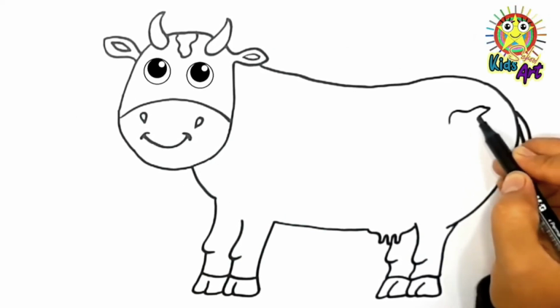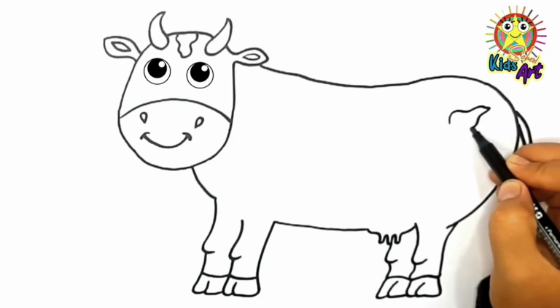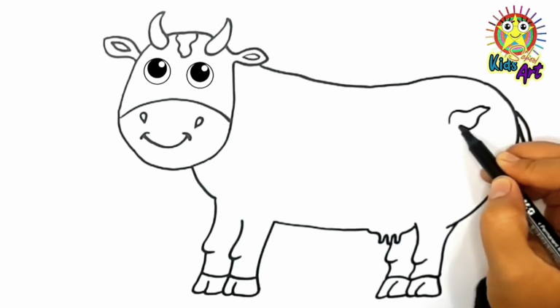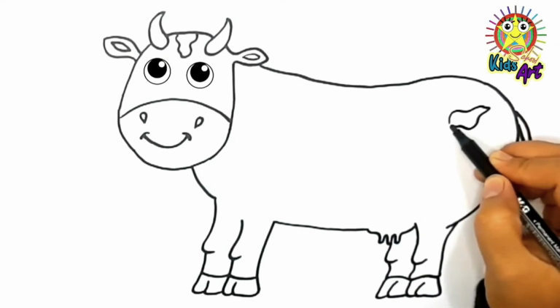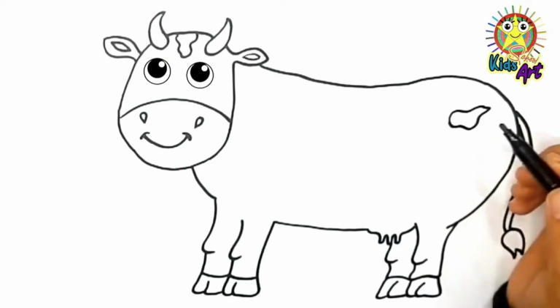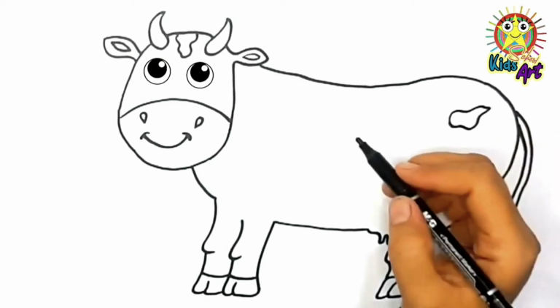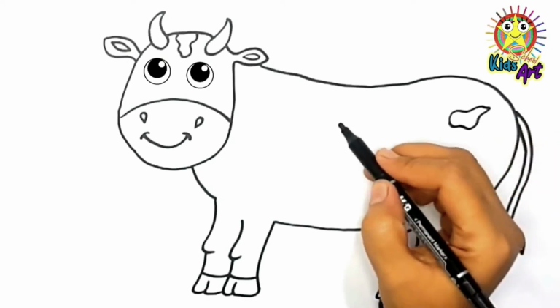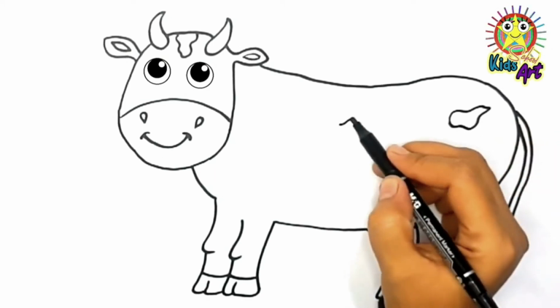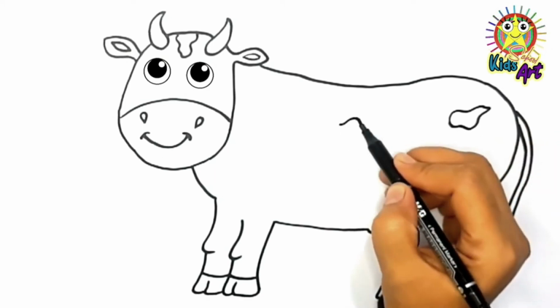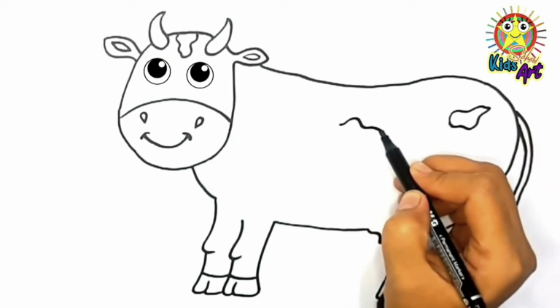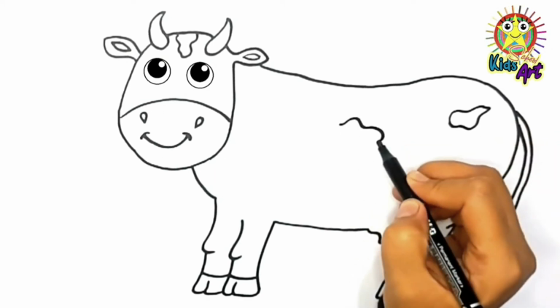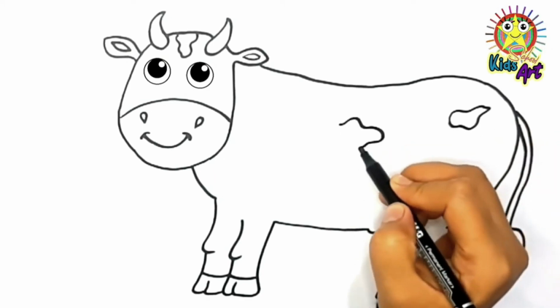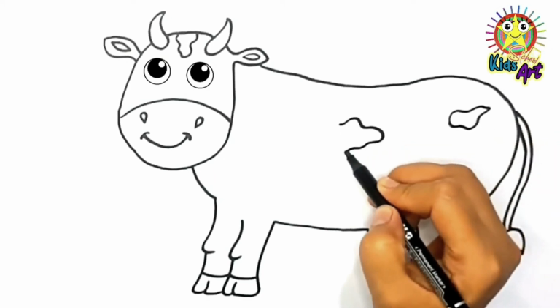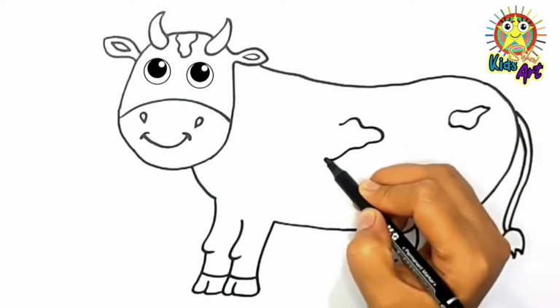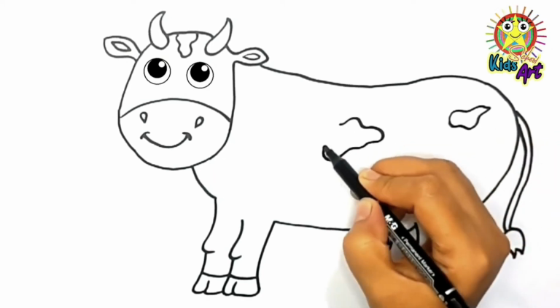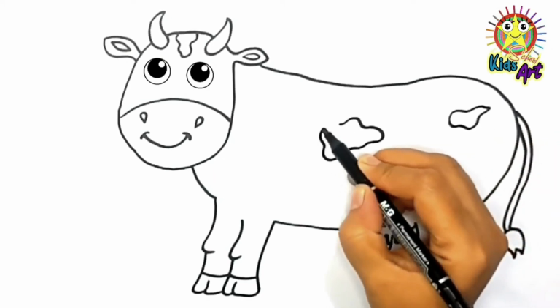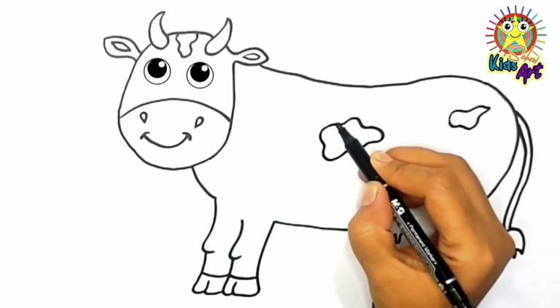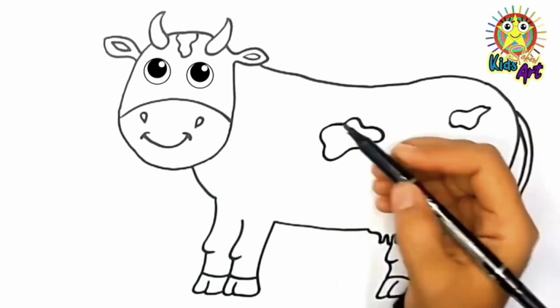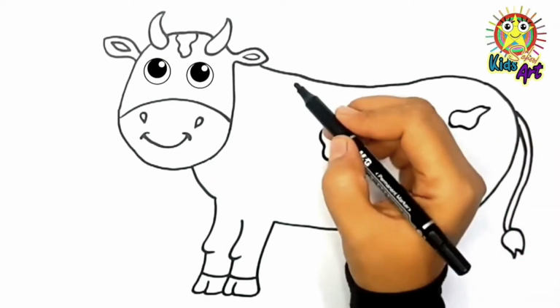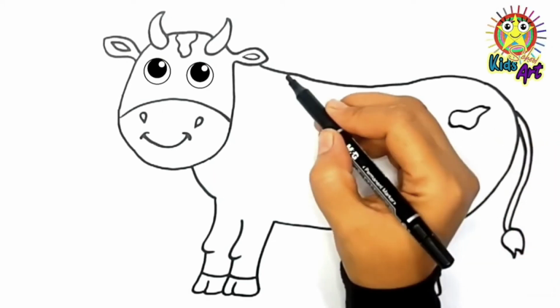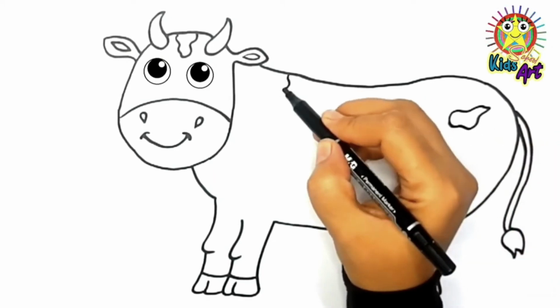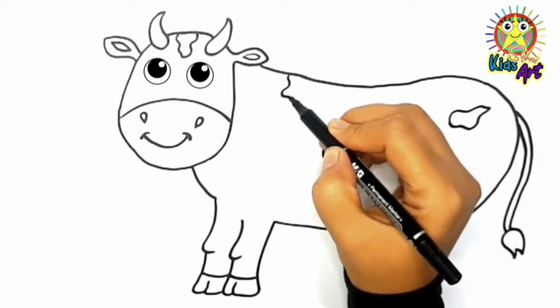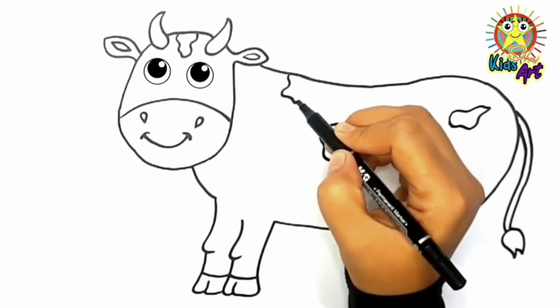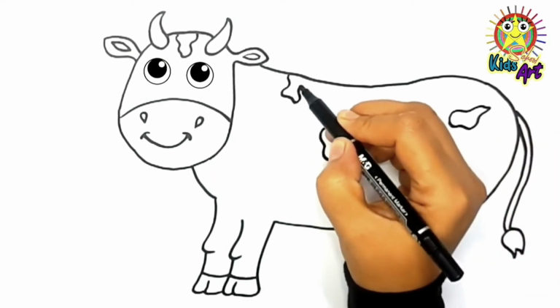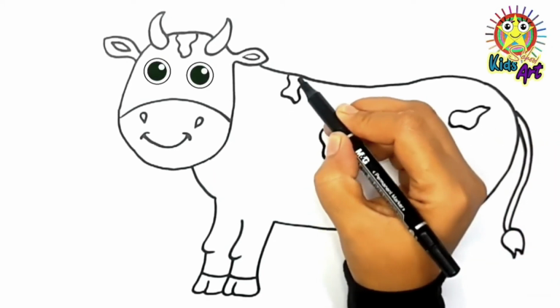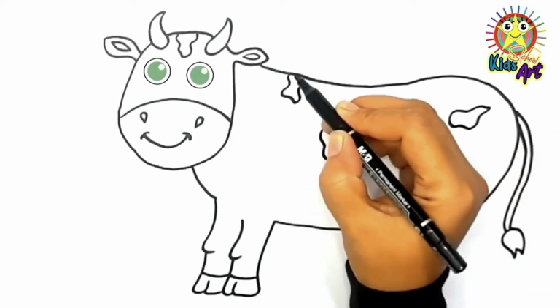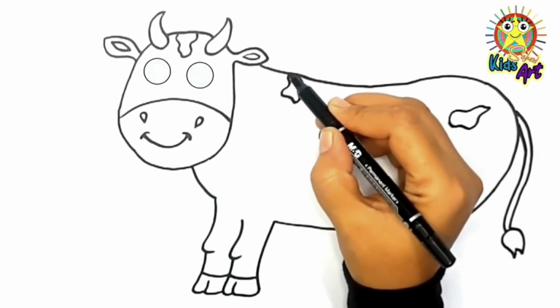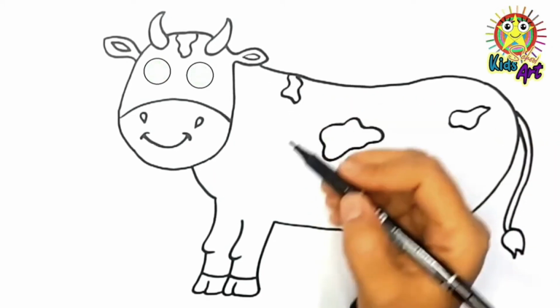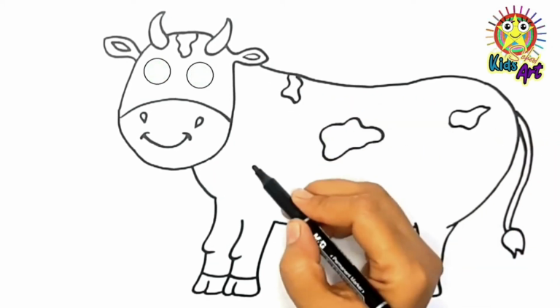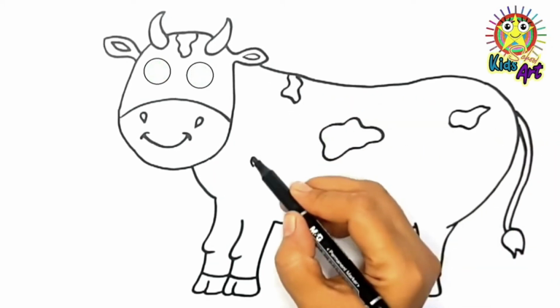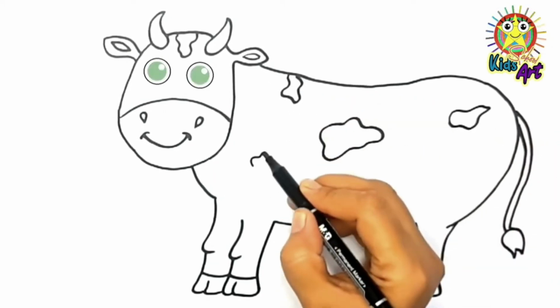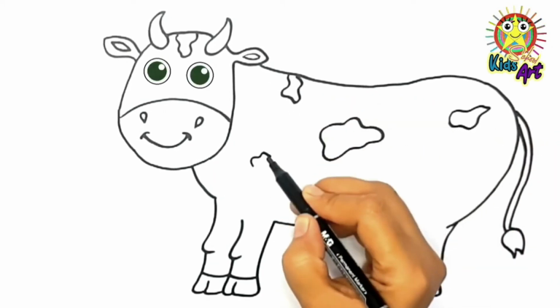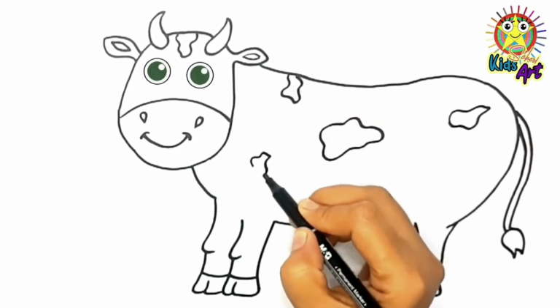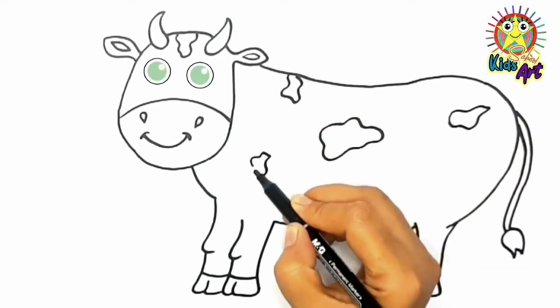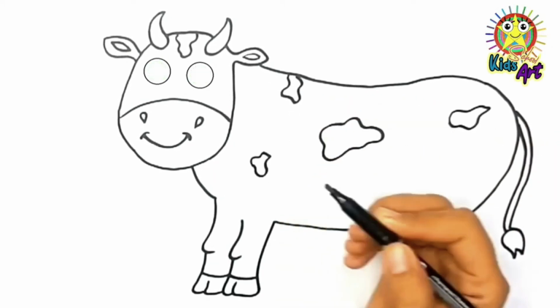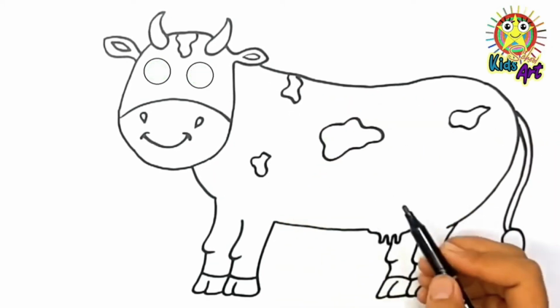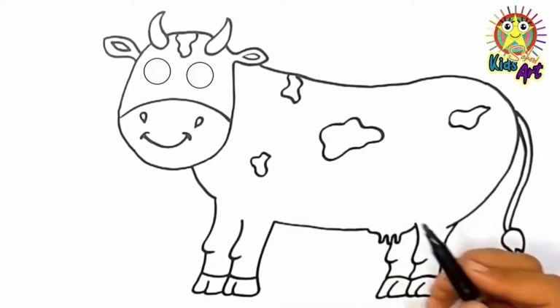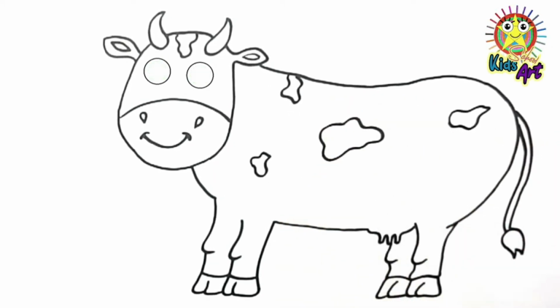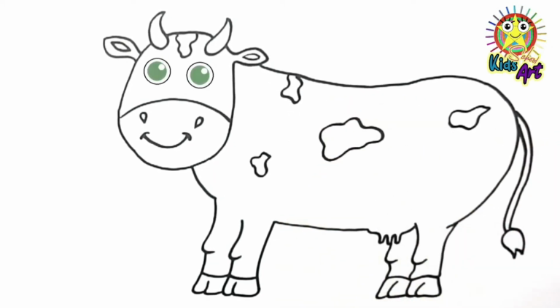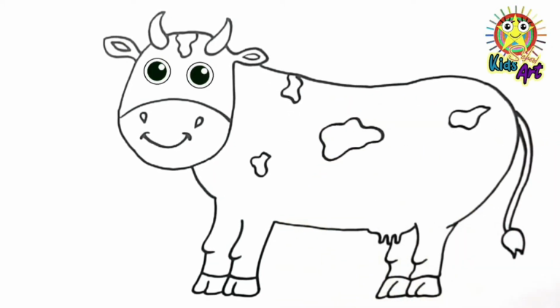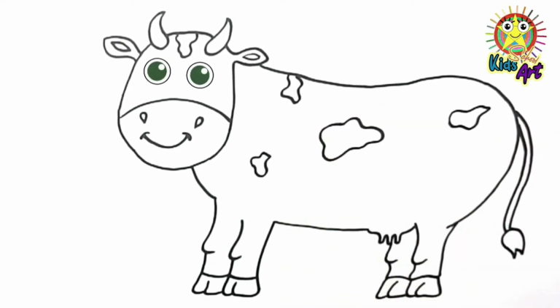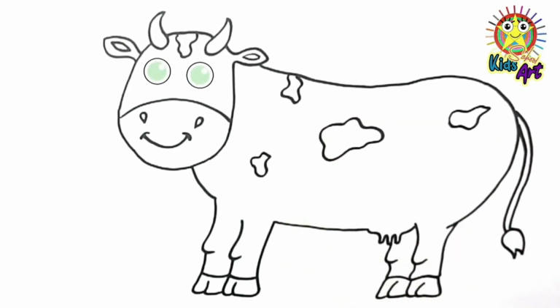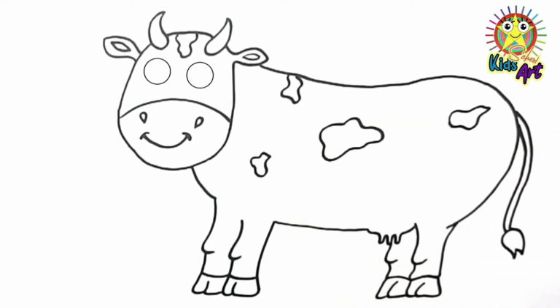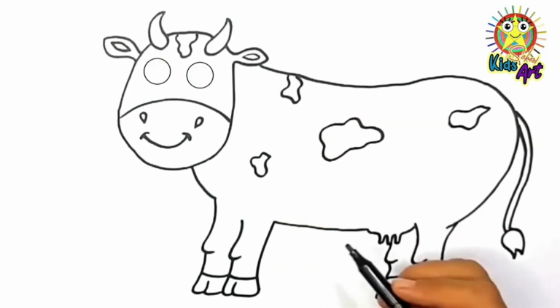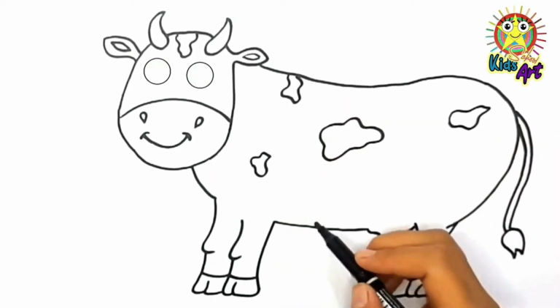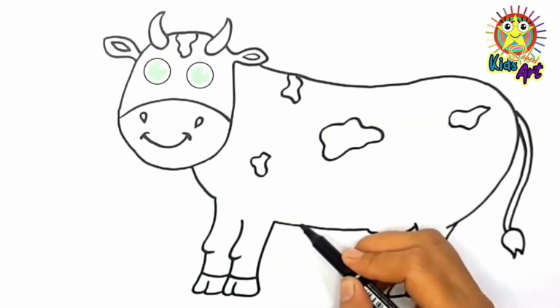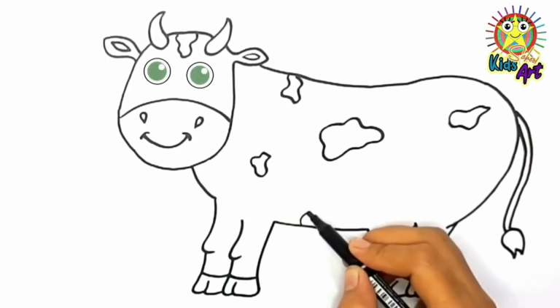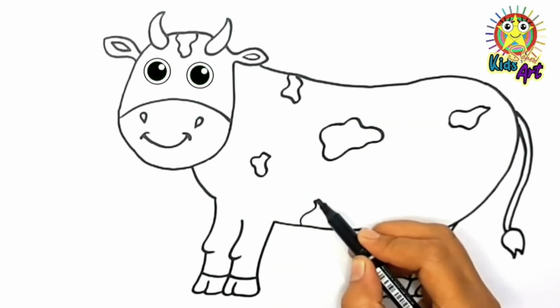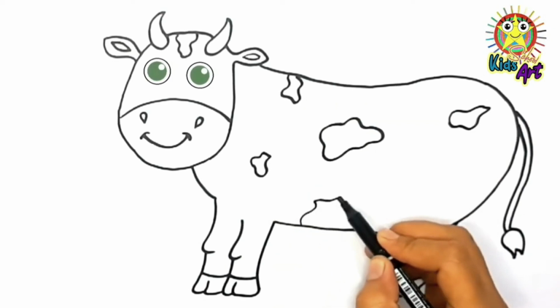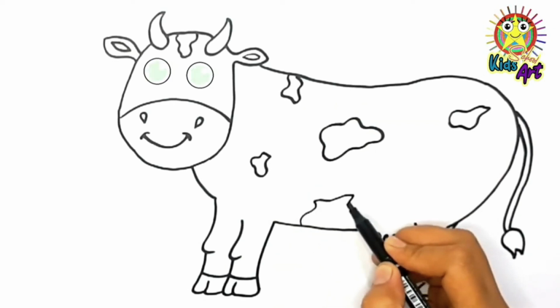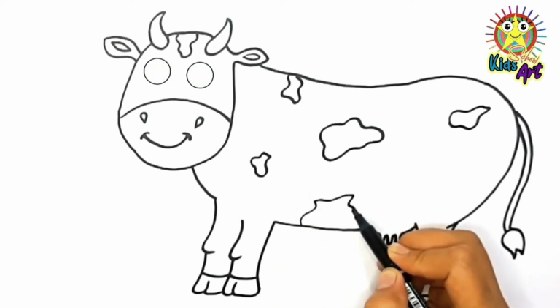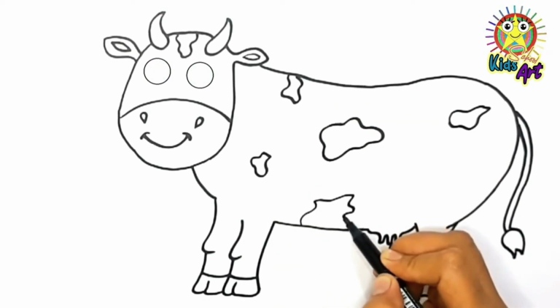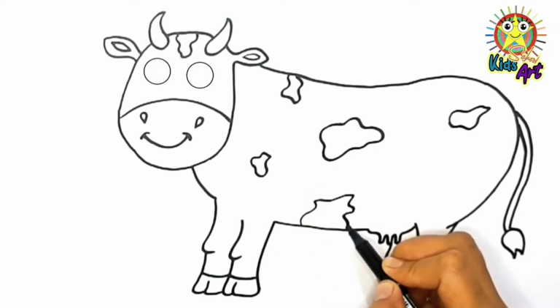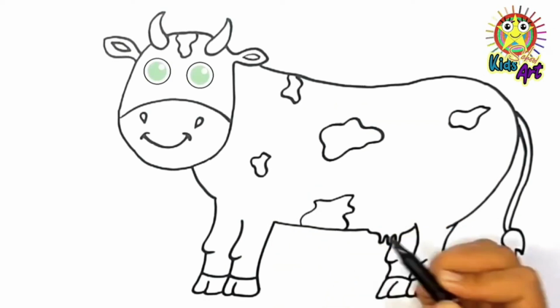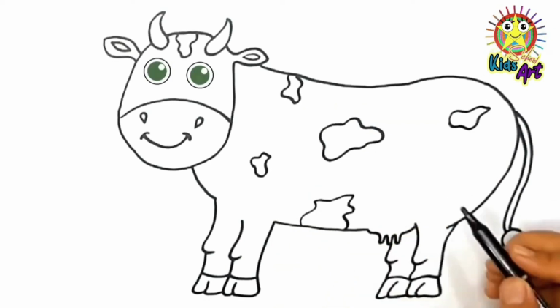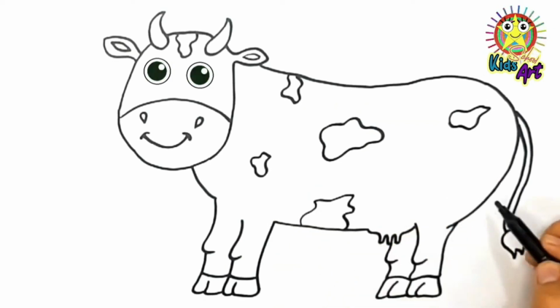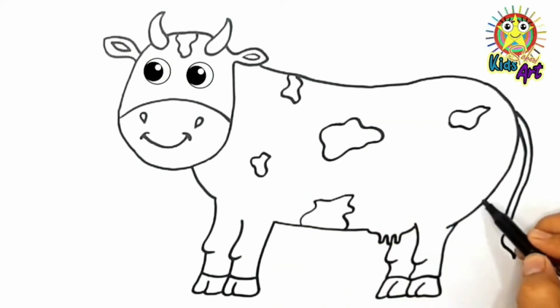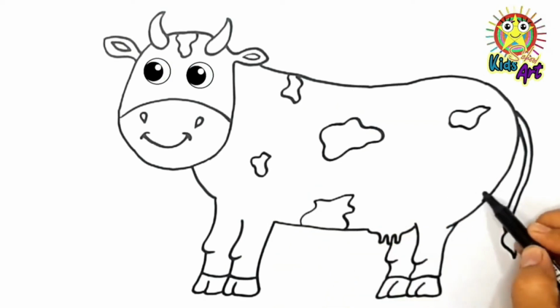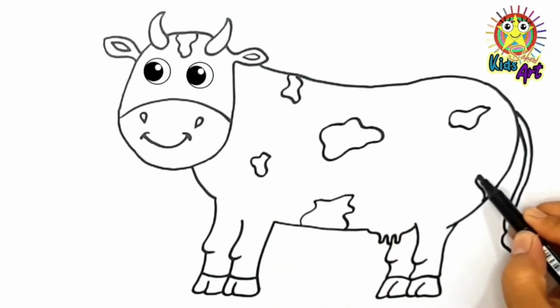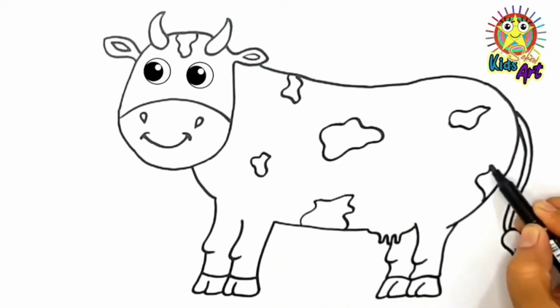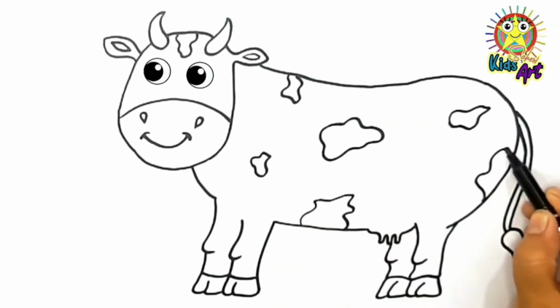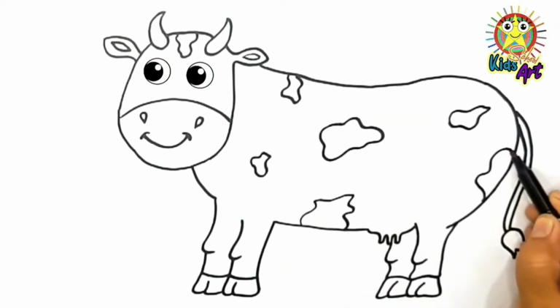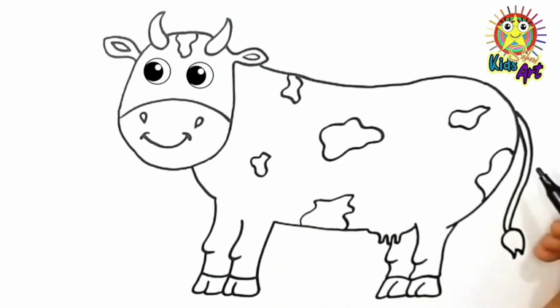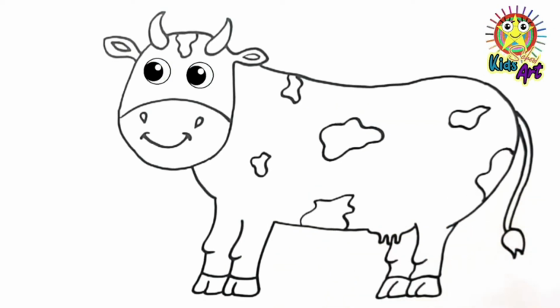Our cow has black patches on her body. If you like this video, please like and subscribe.